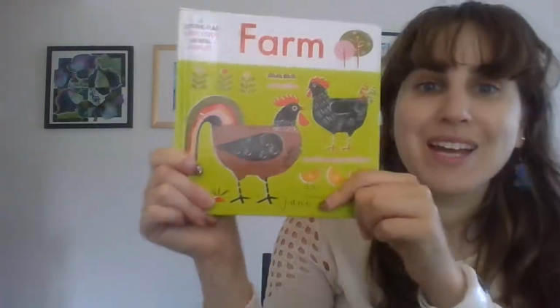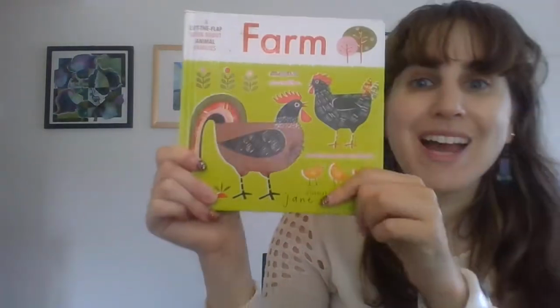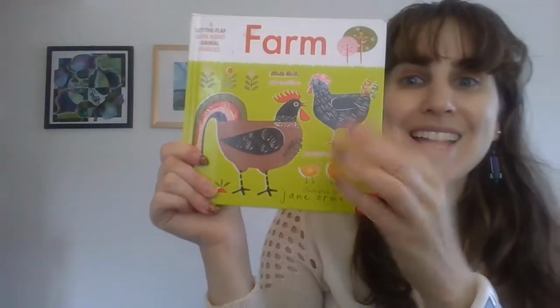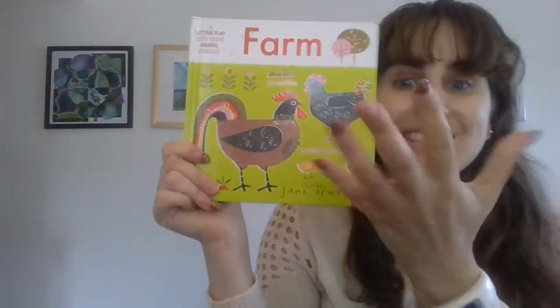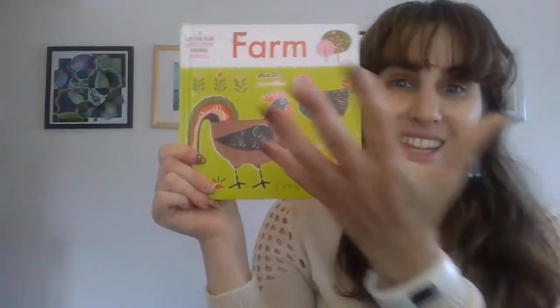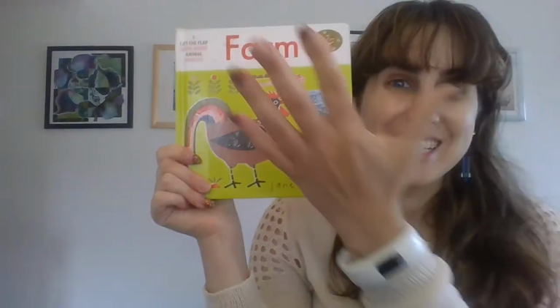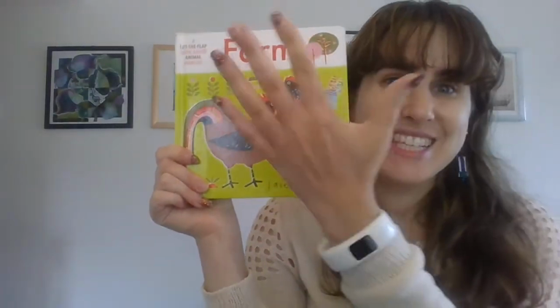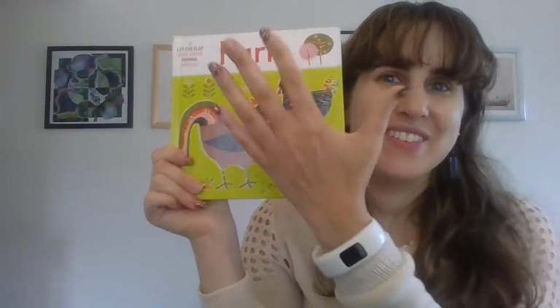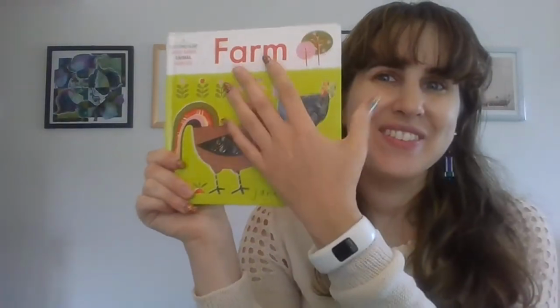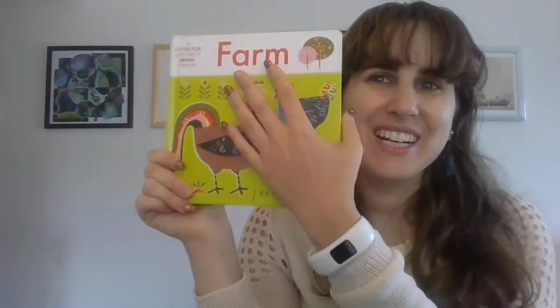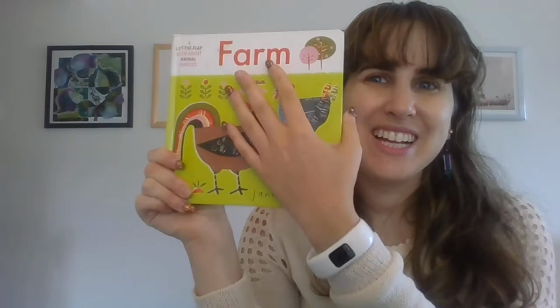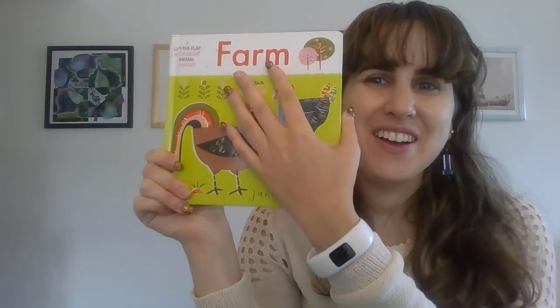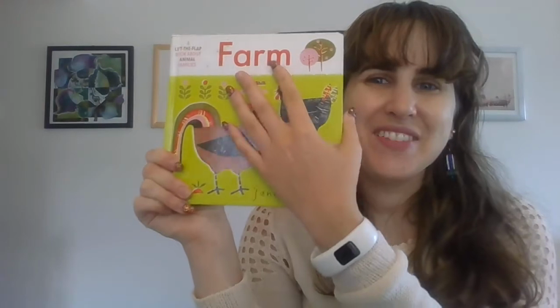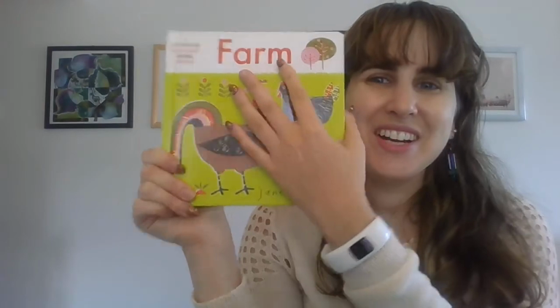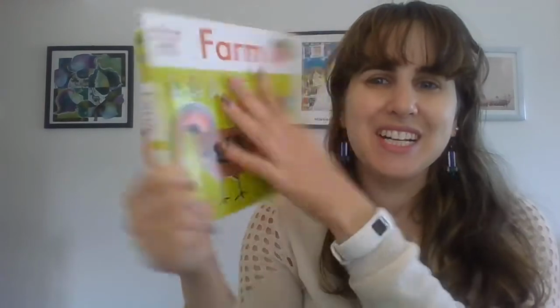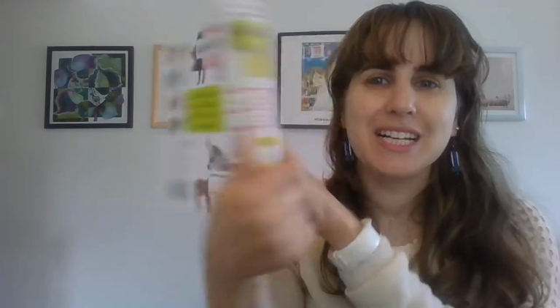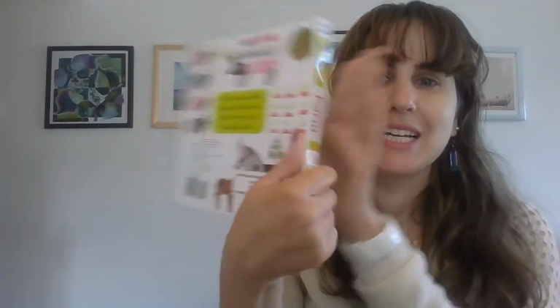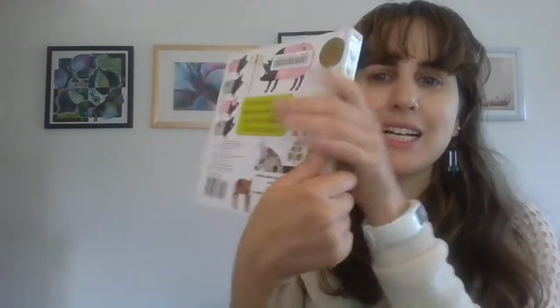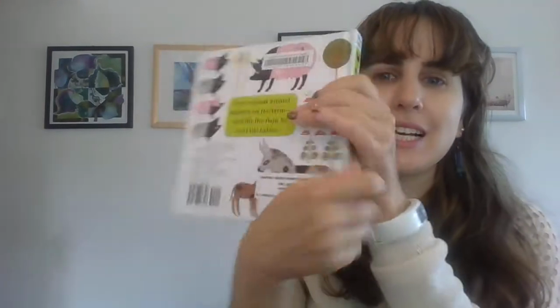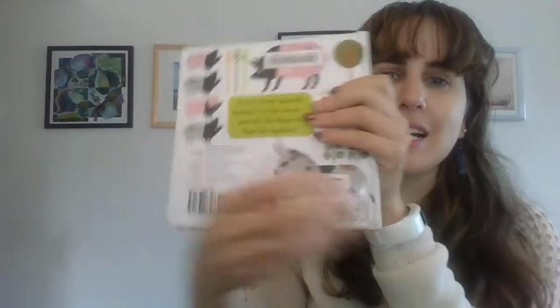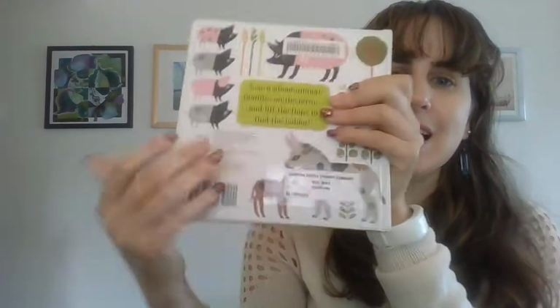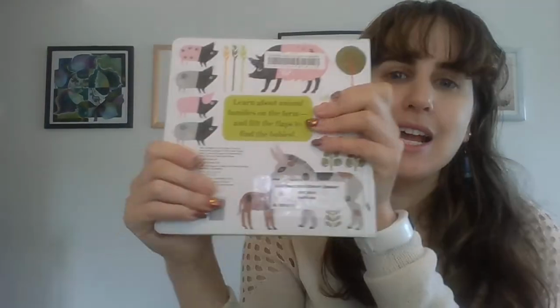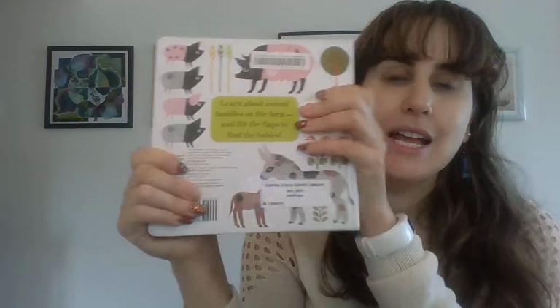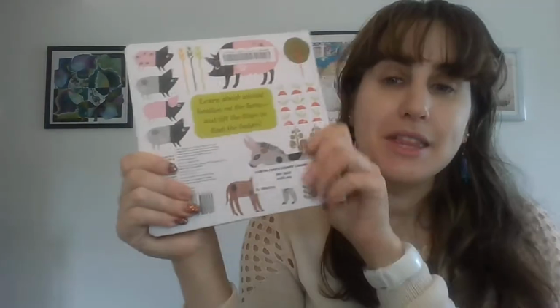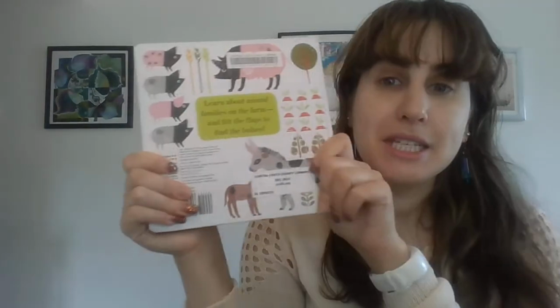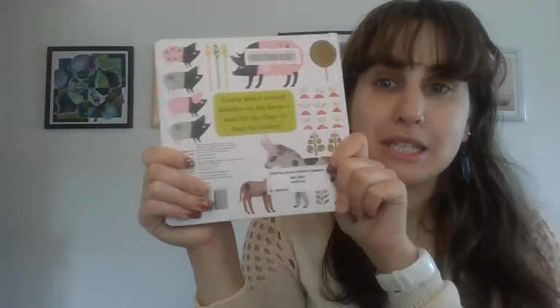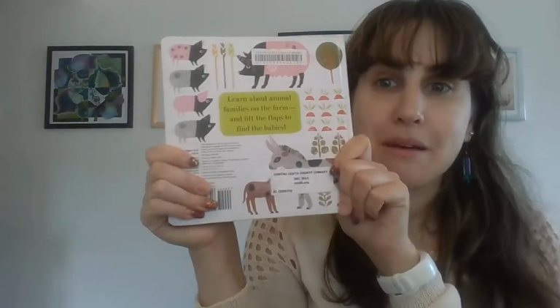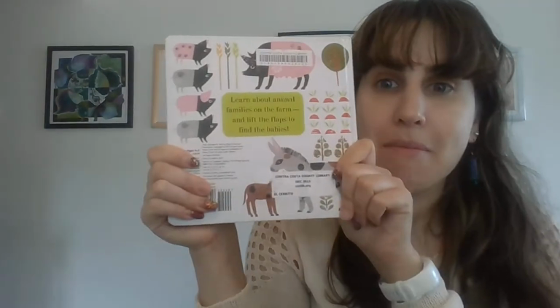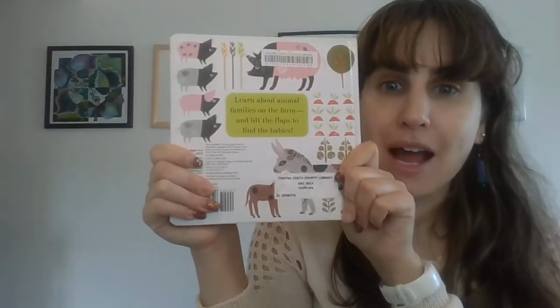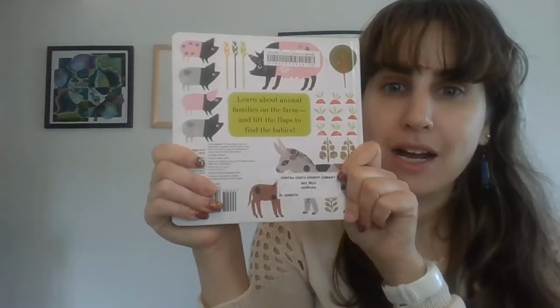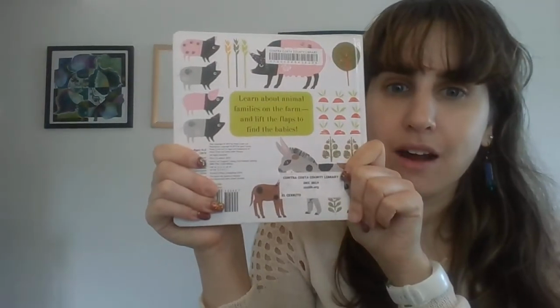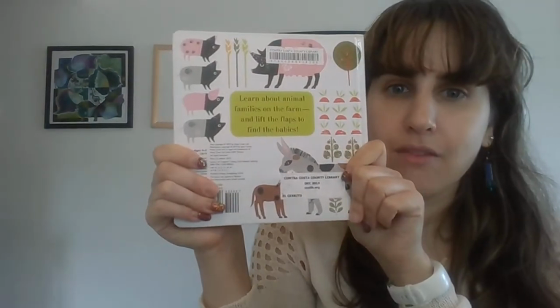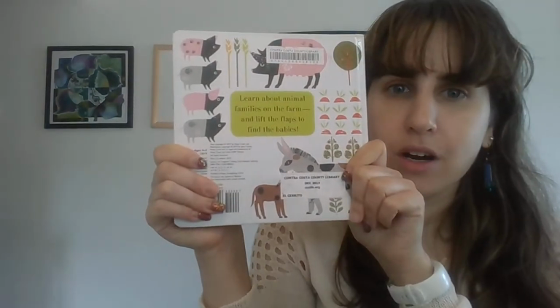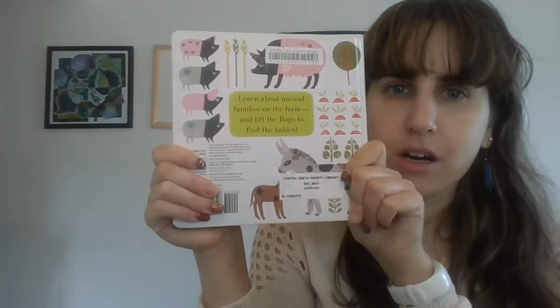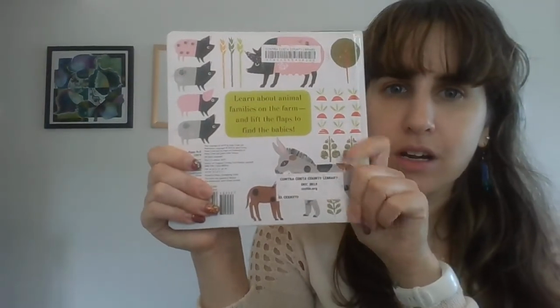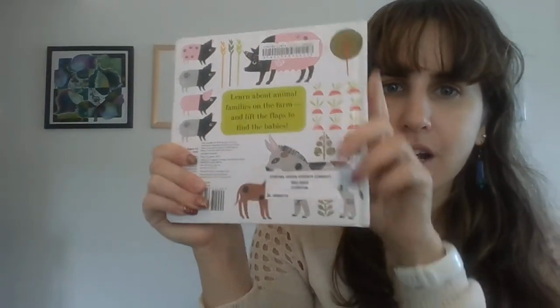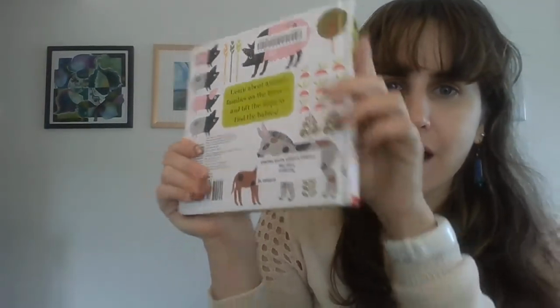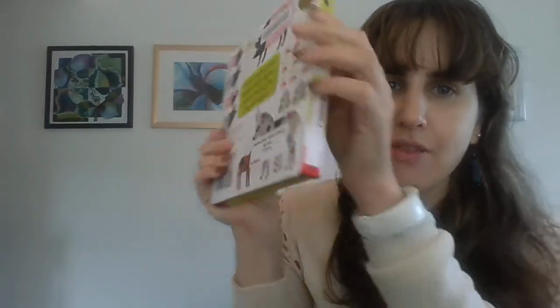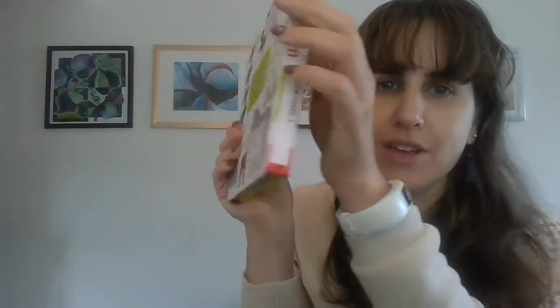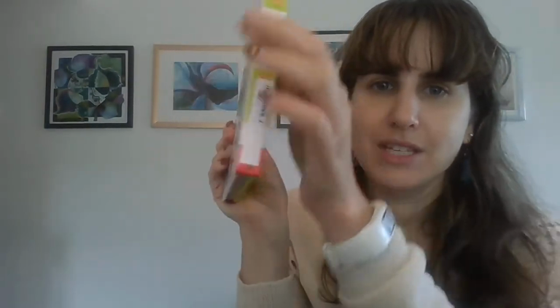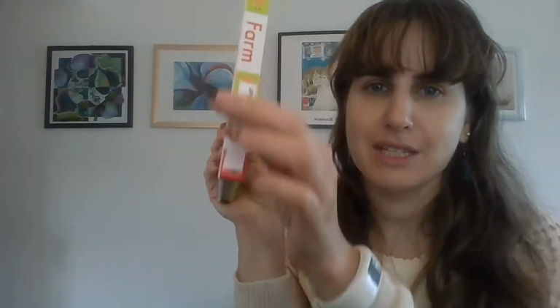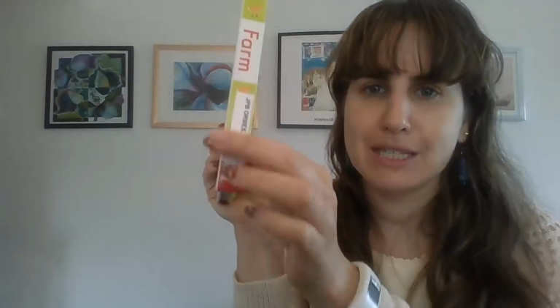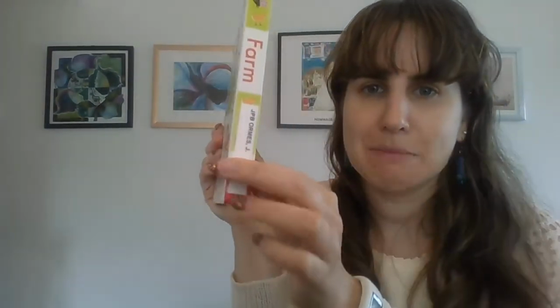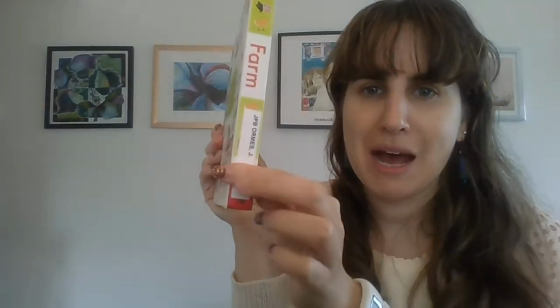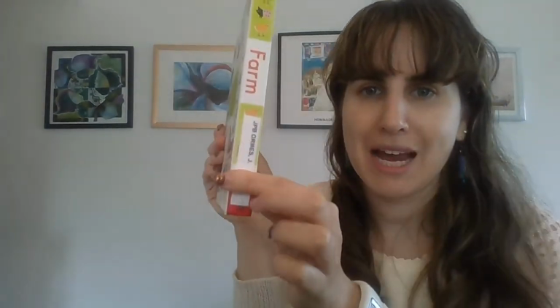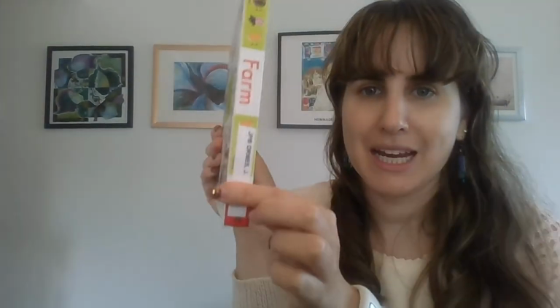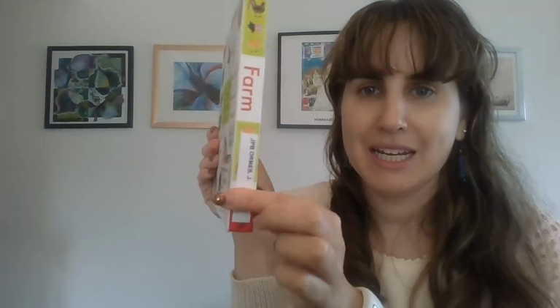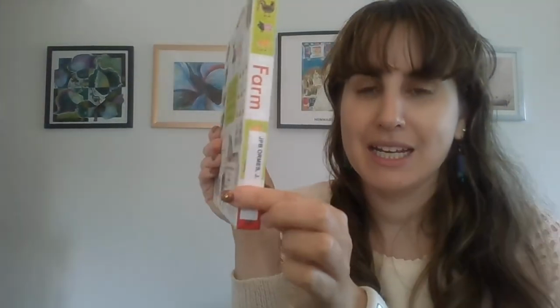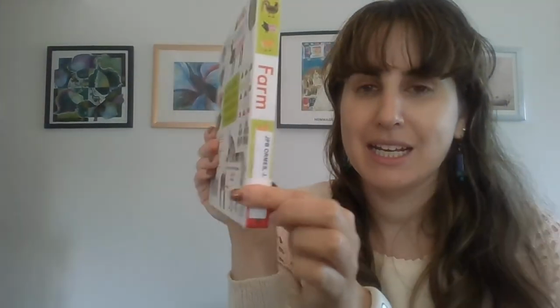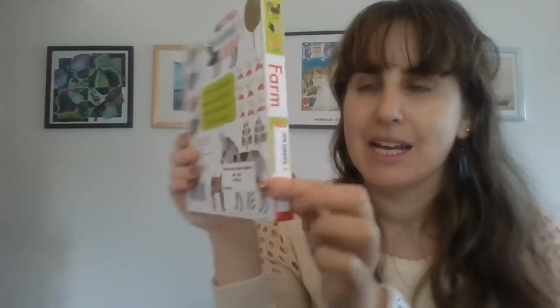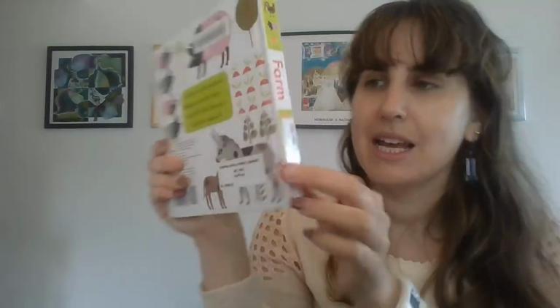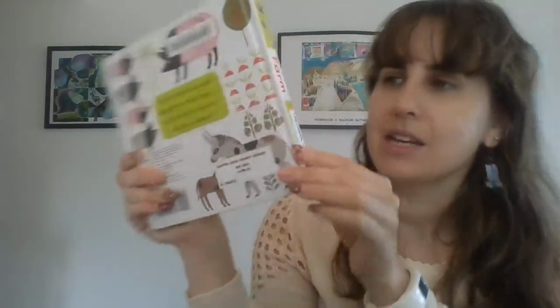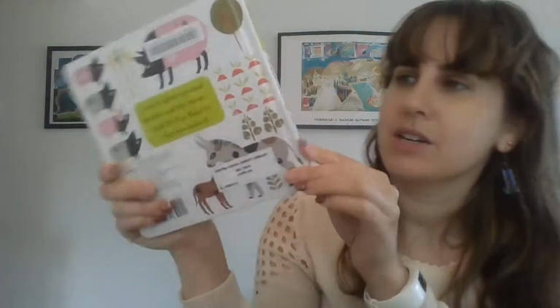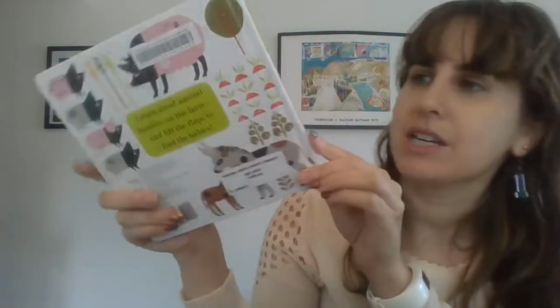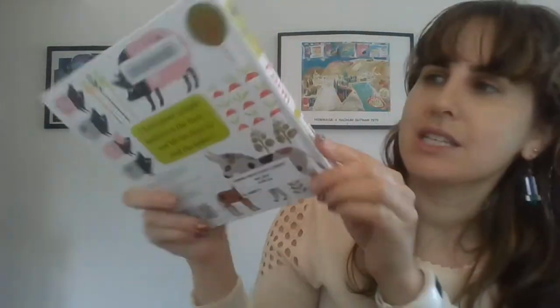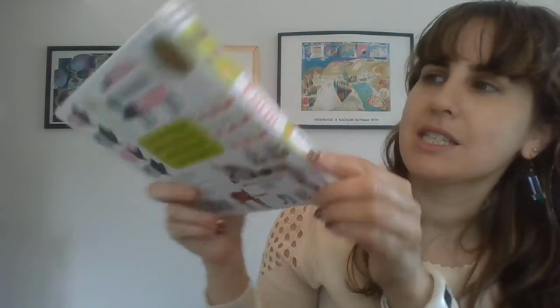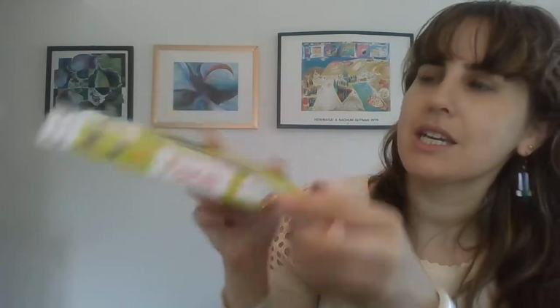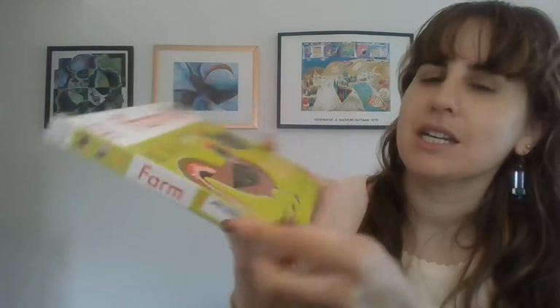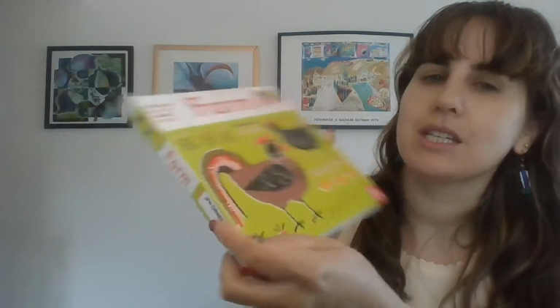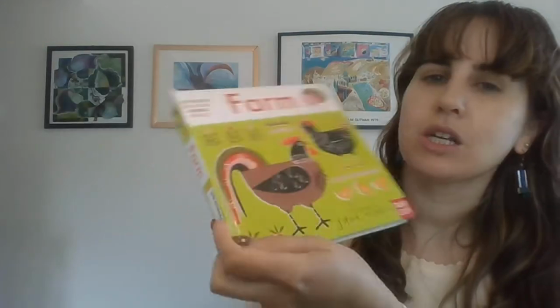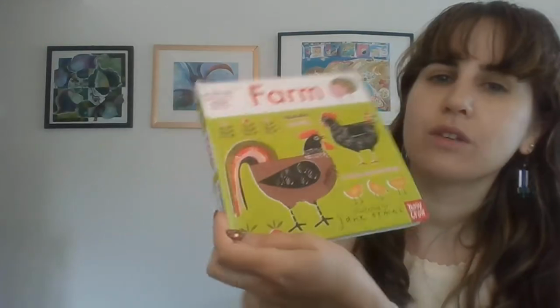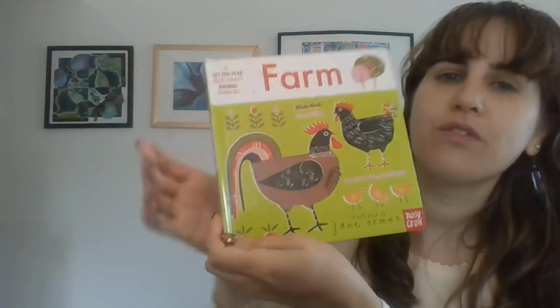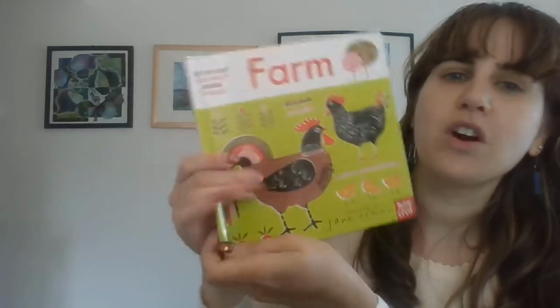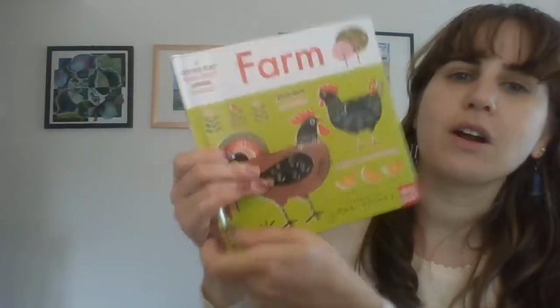So this is the front cover, this is the back cover, and this is the spine. You can see it says farm.